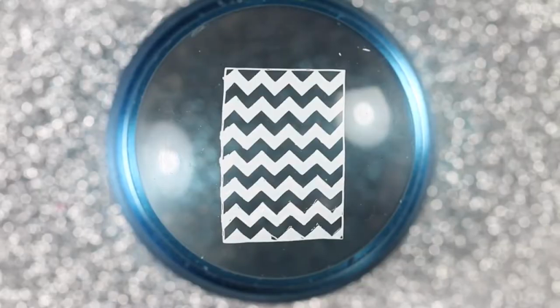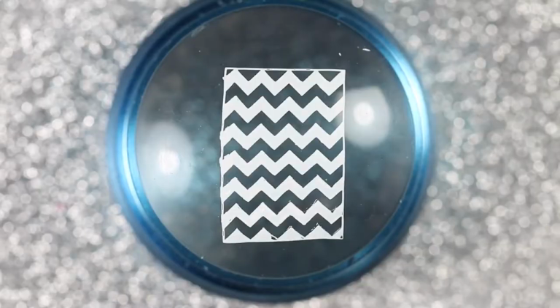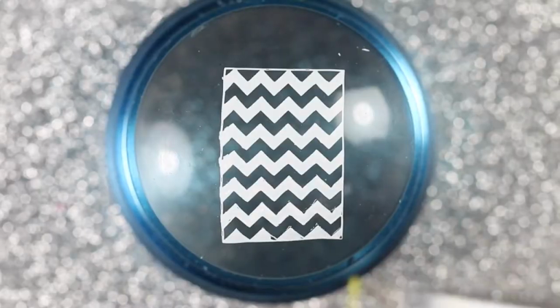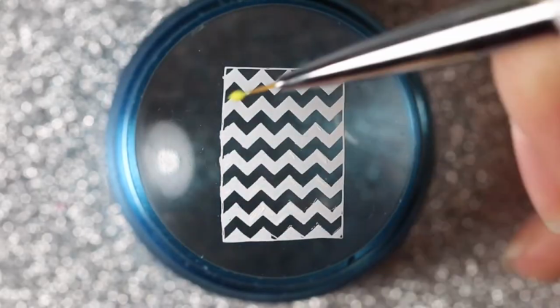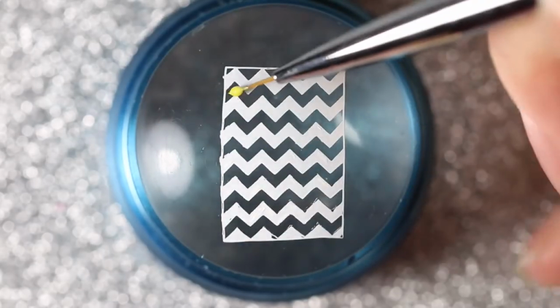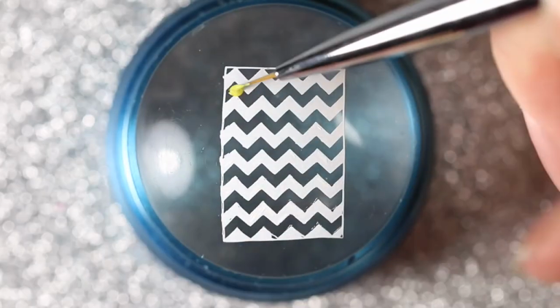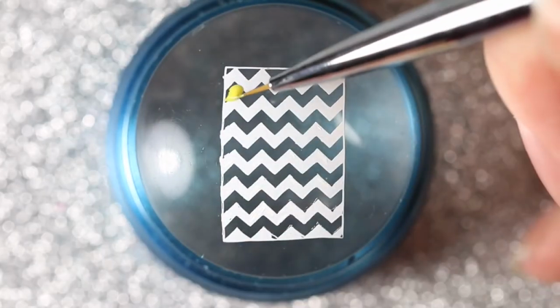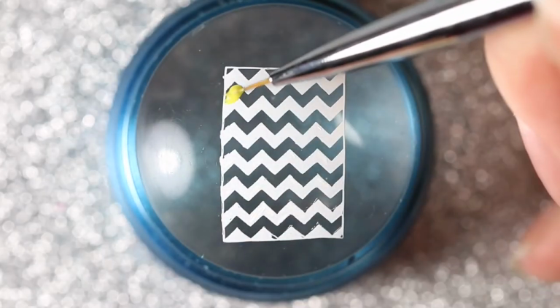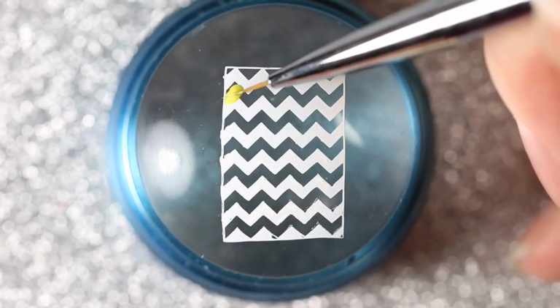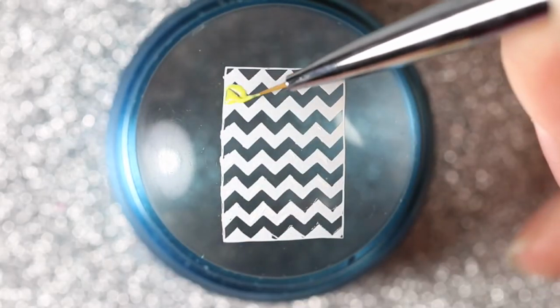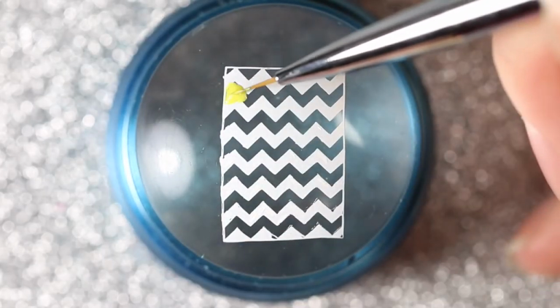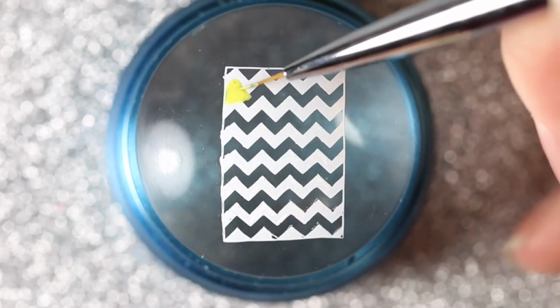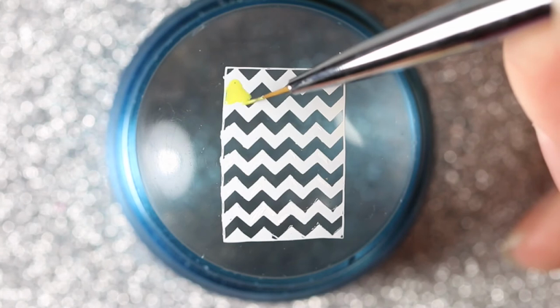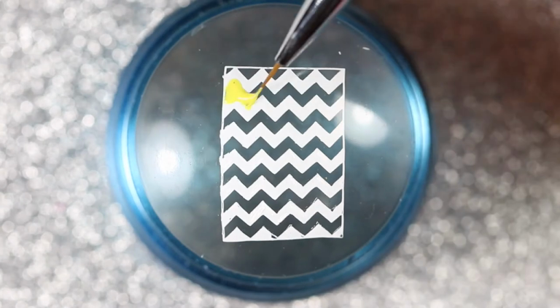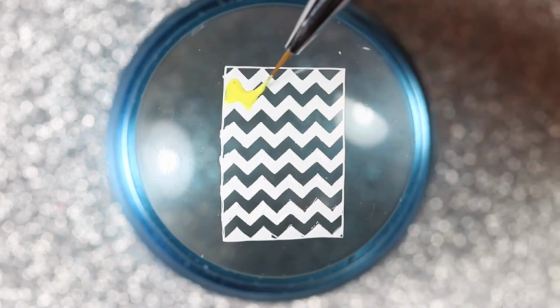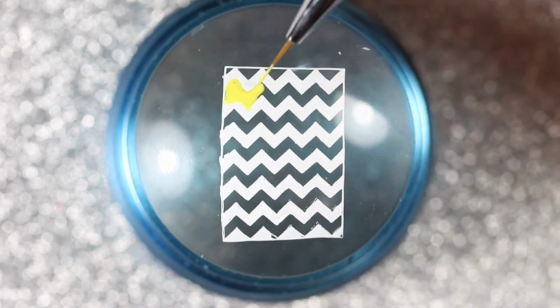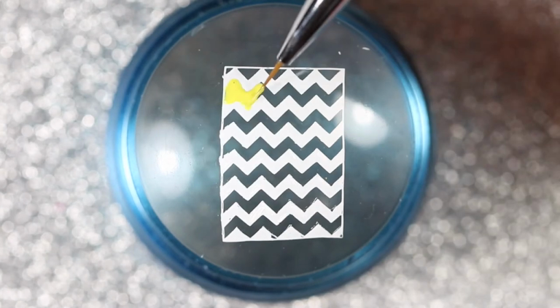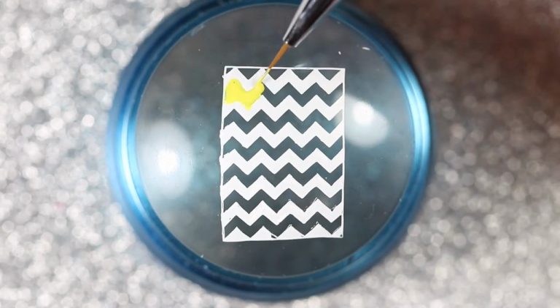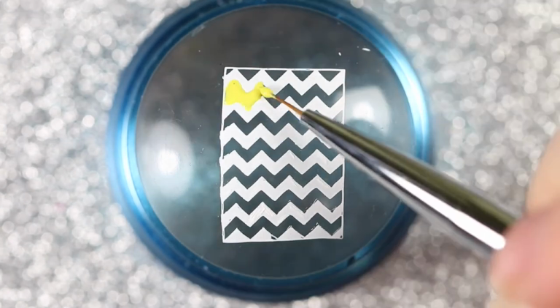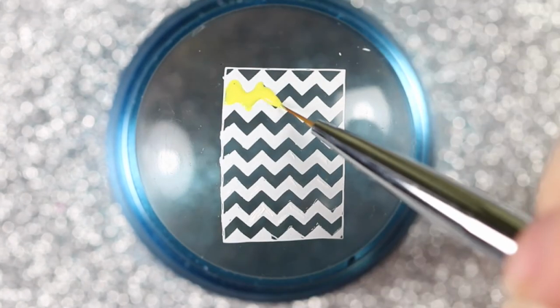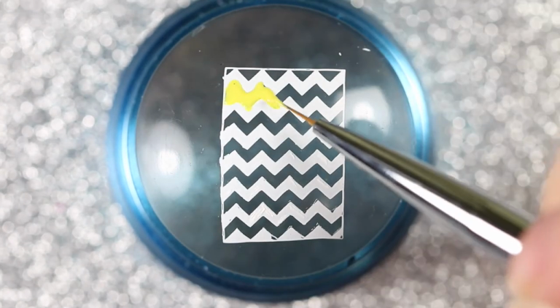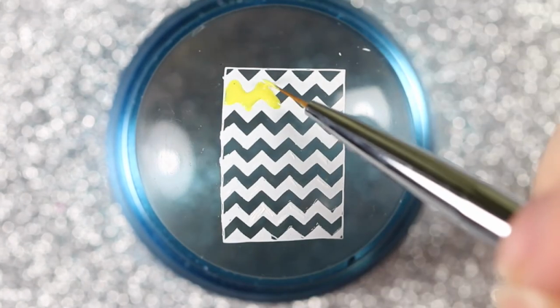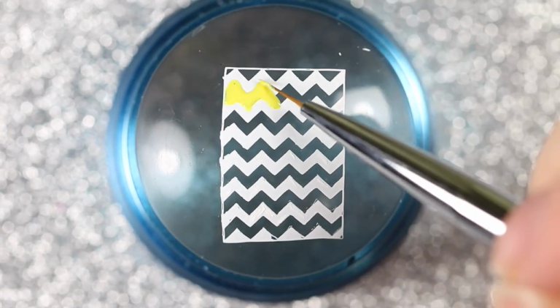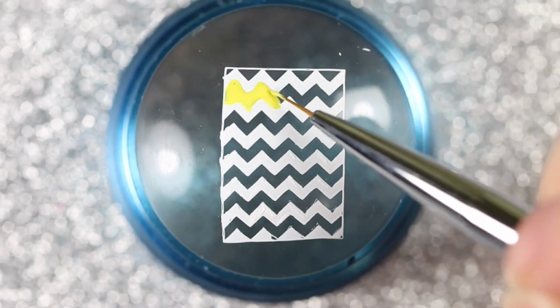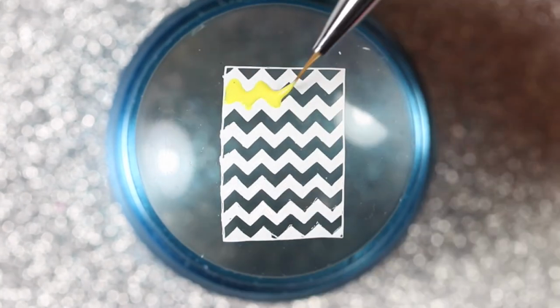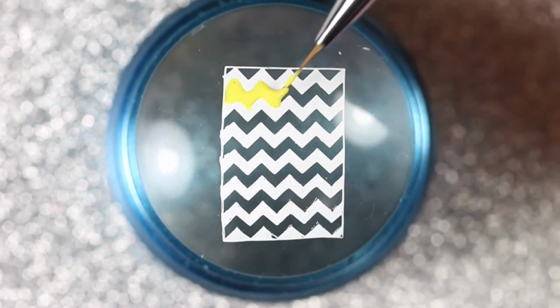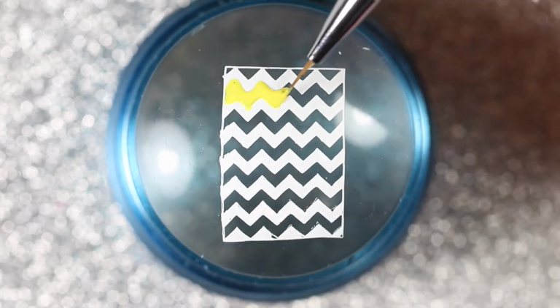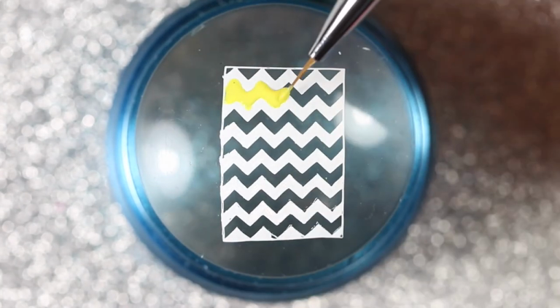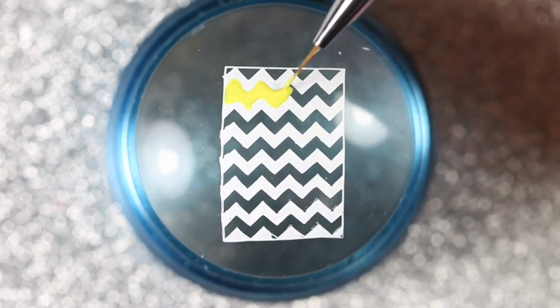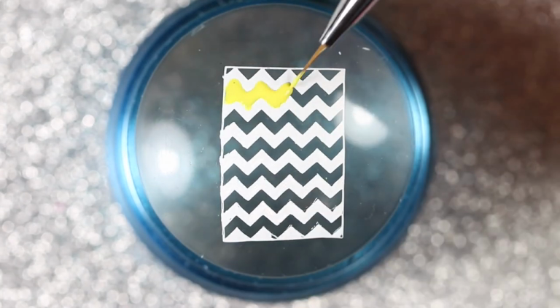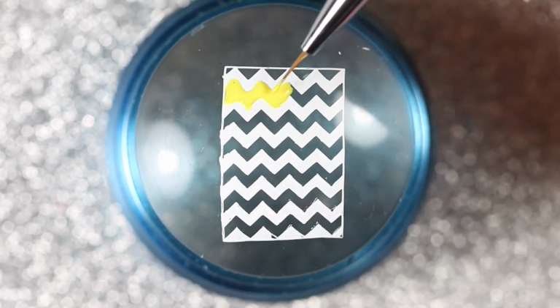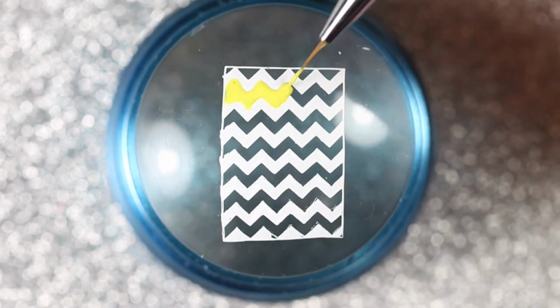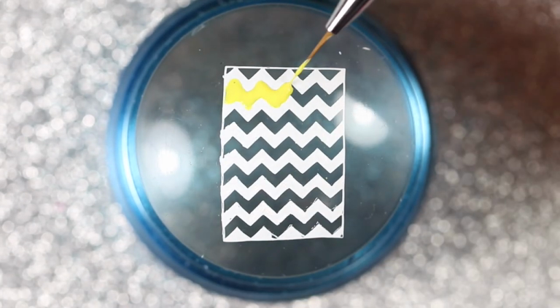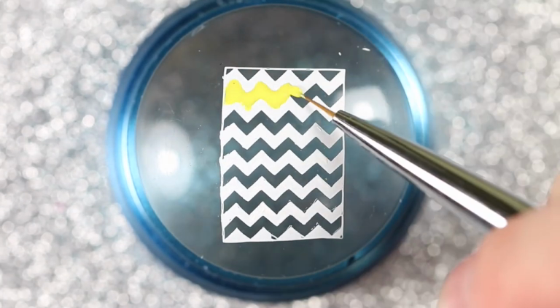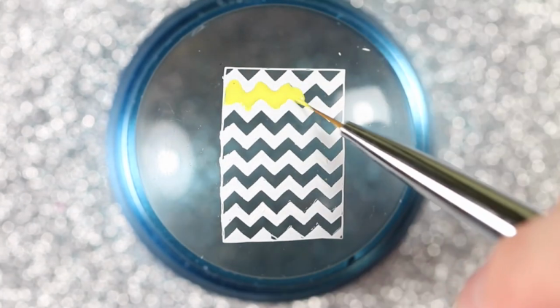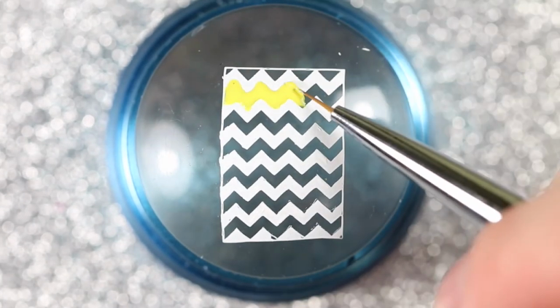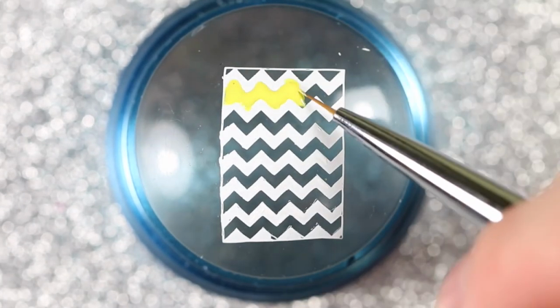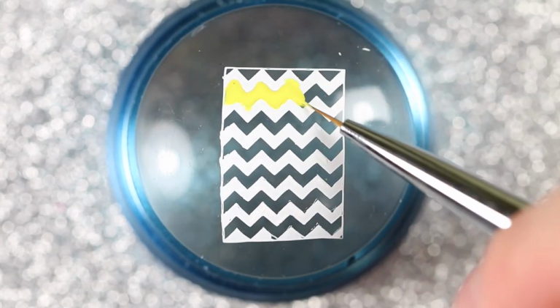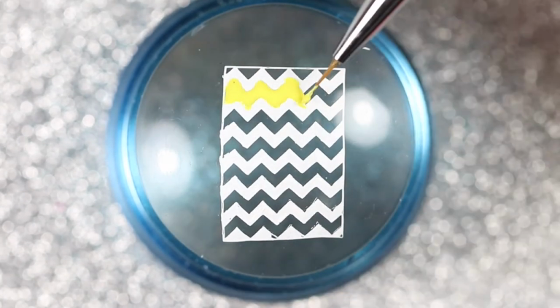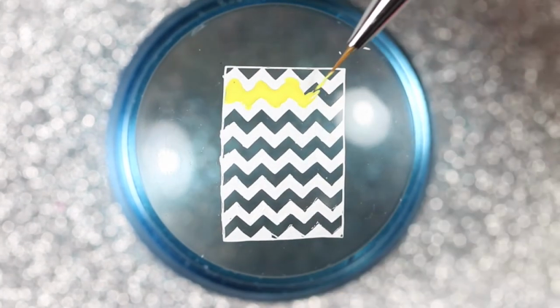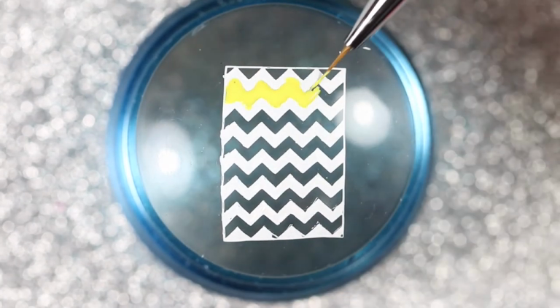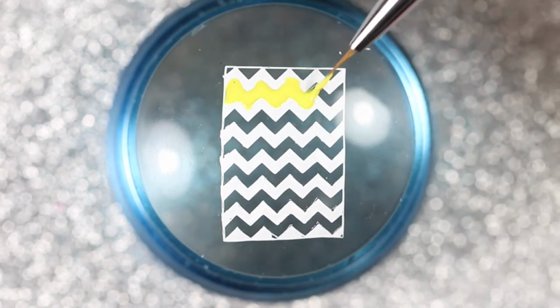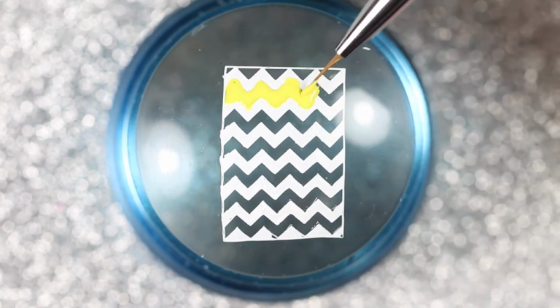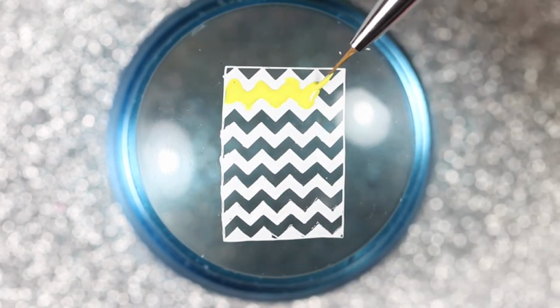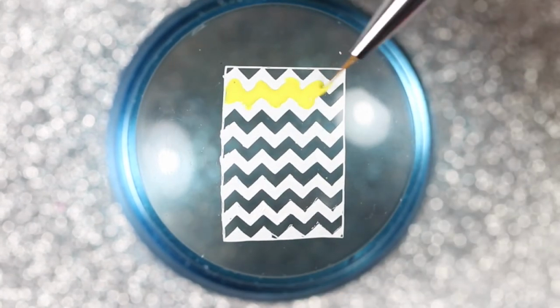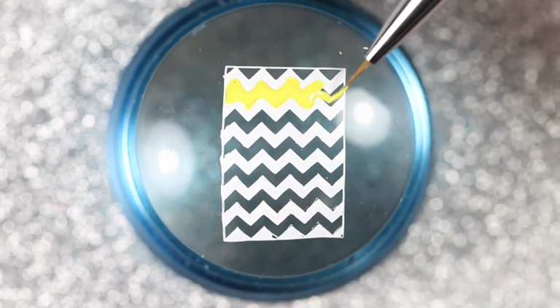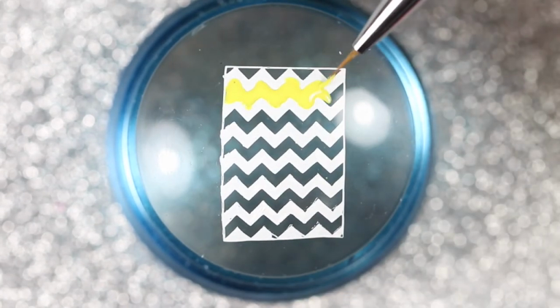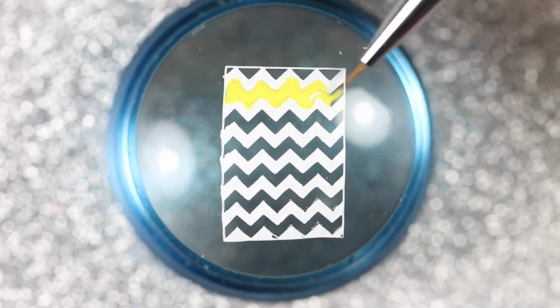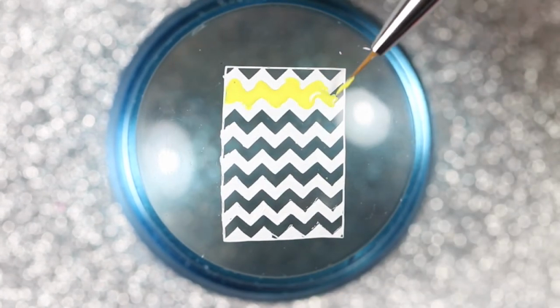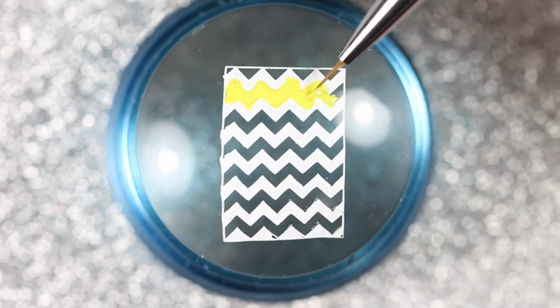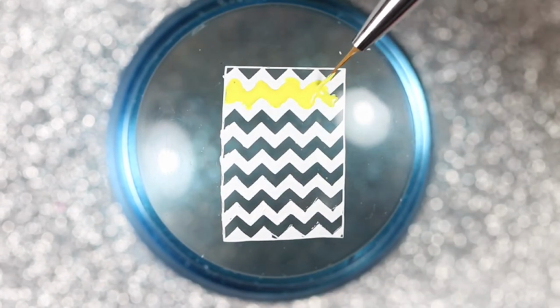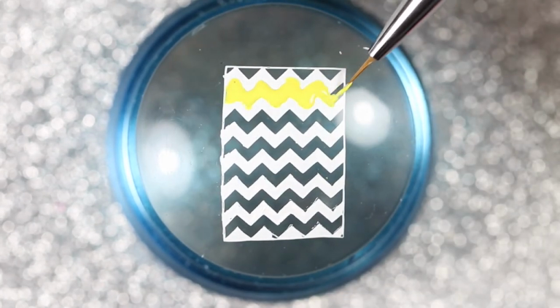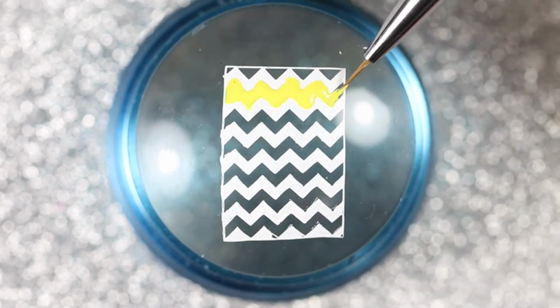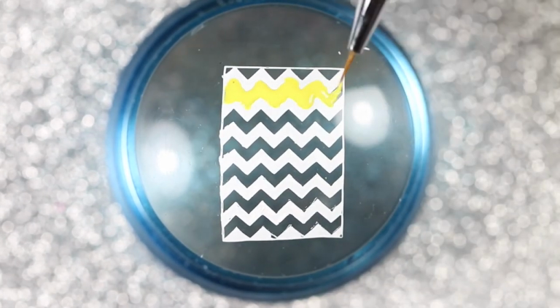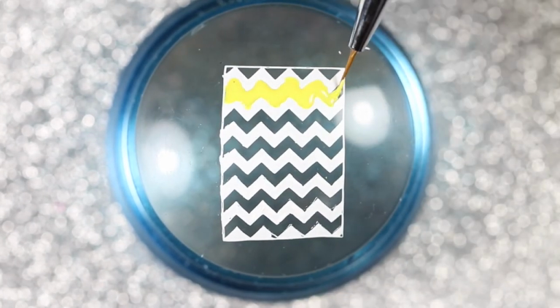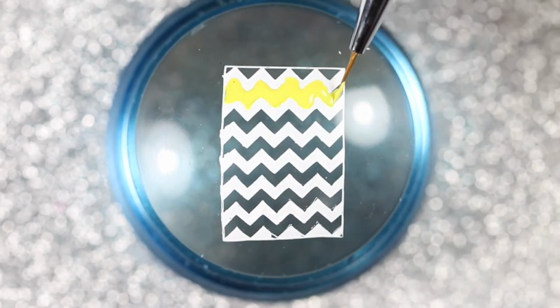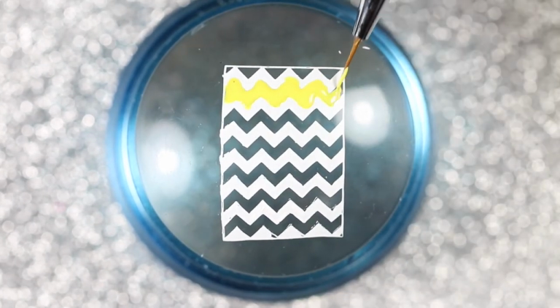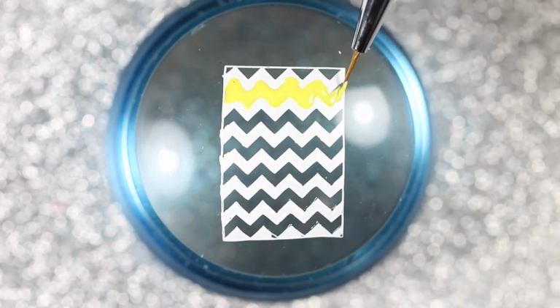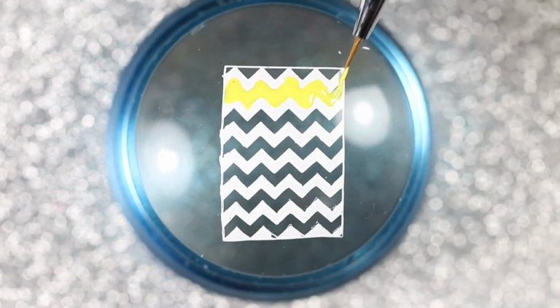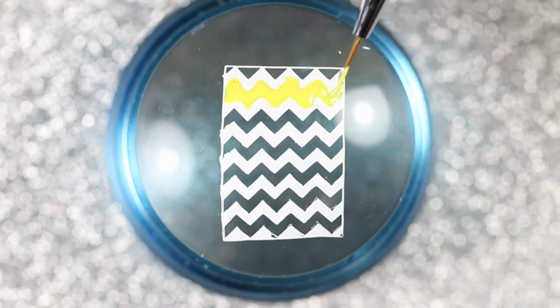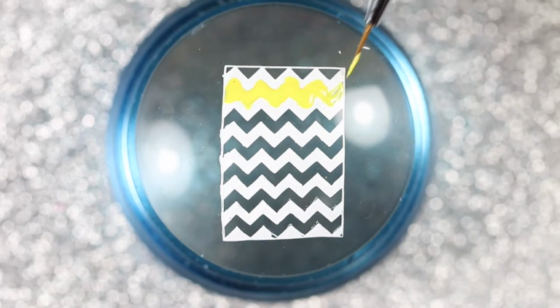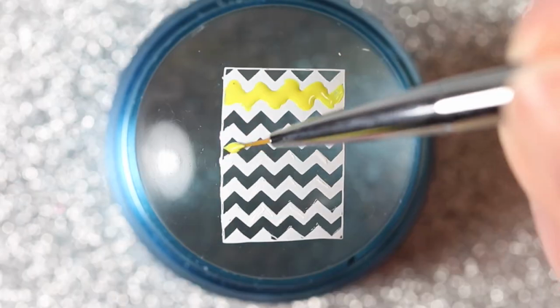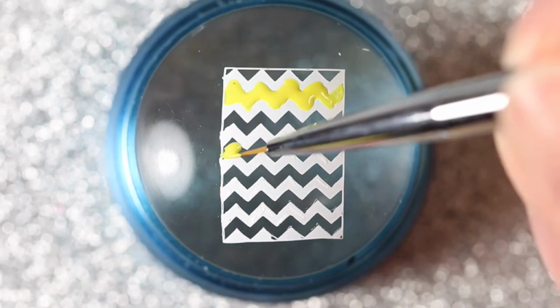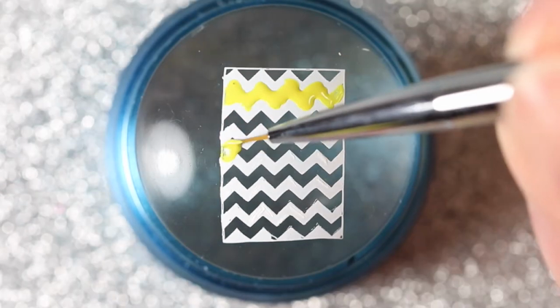Then I'm going to use a detail brush to do some reverse stamping and fill in the chevrons, alternating between the yellow polish and the gray polish.